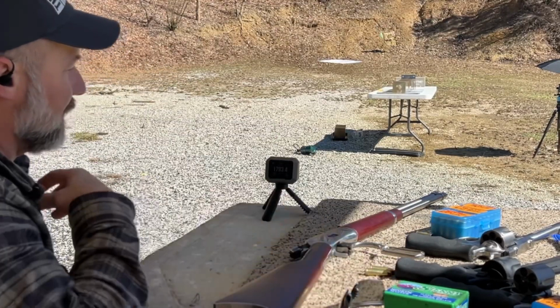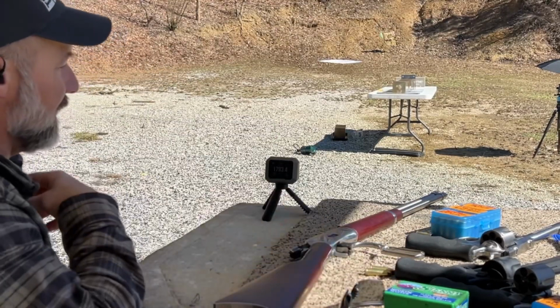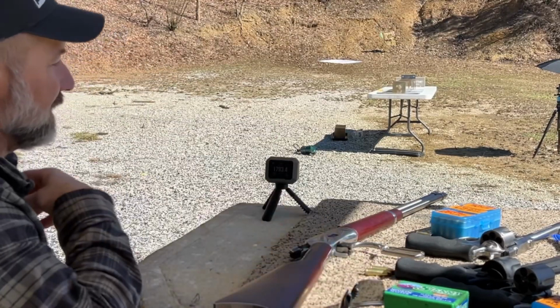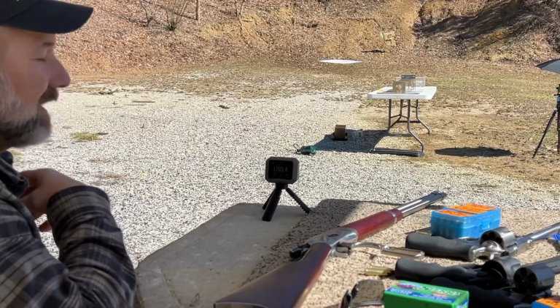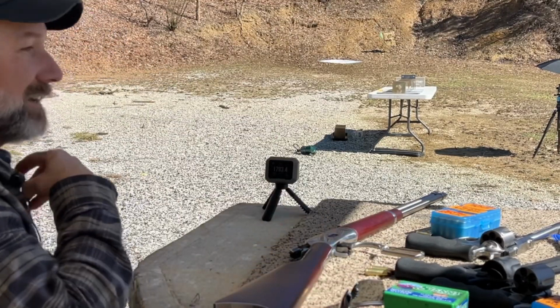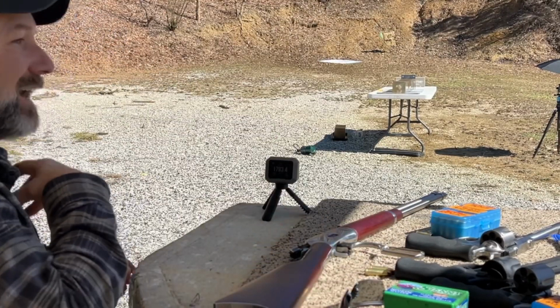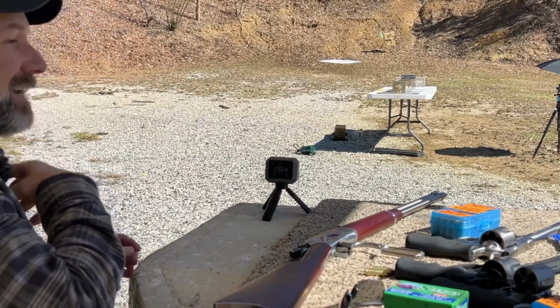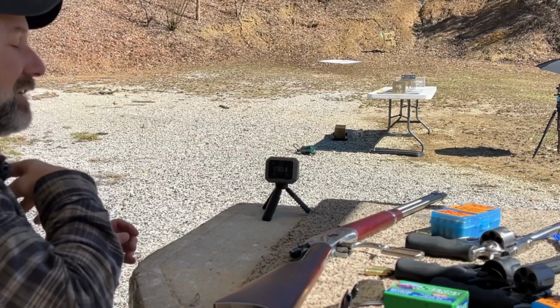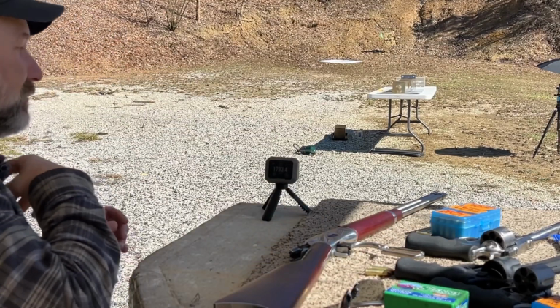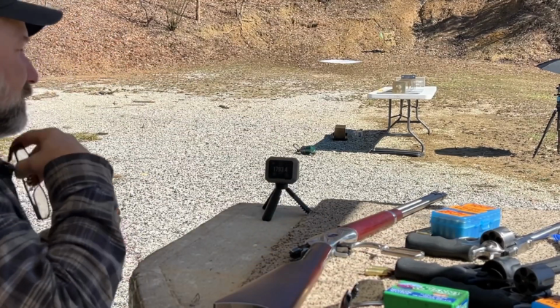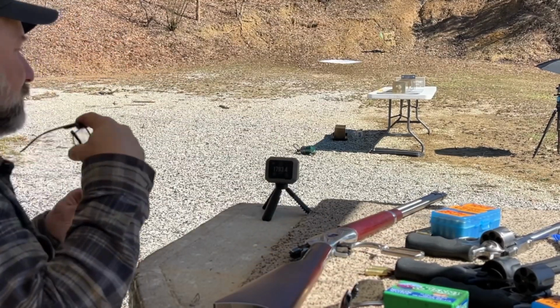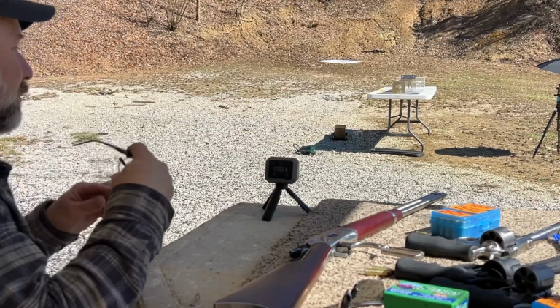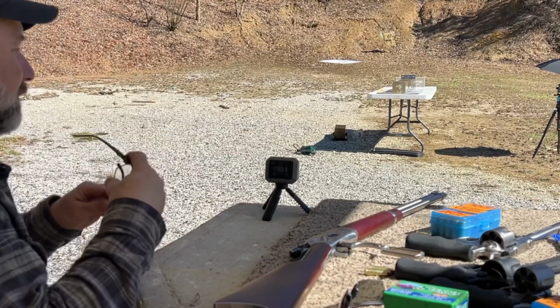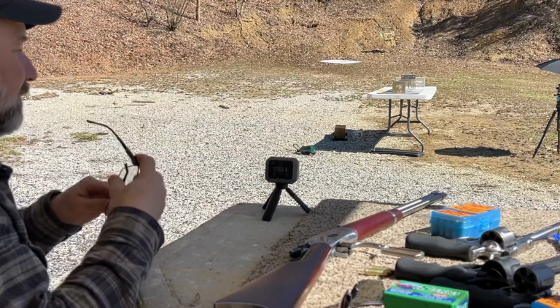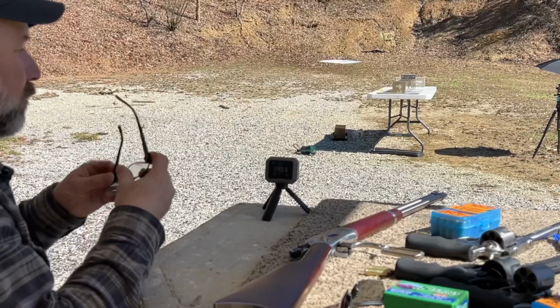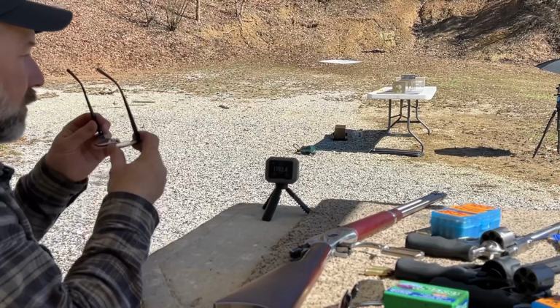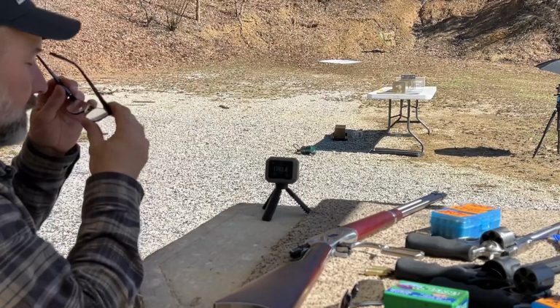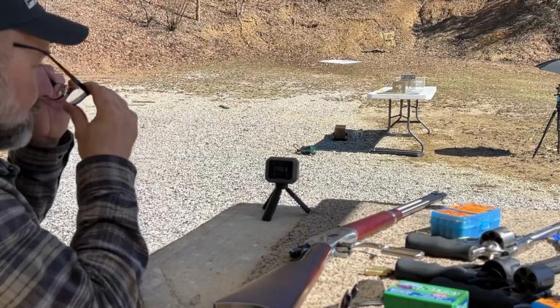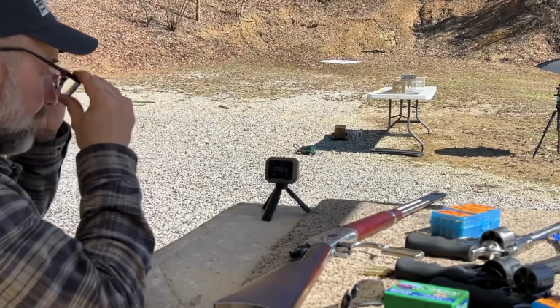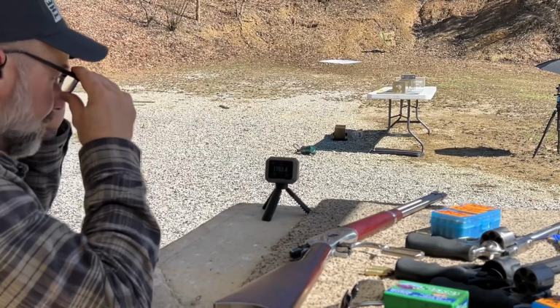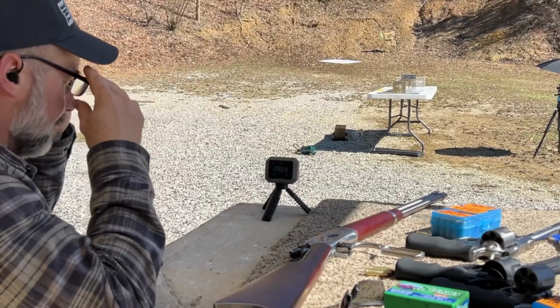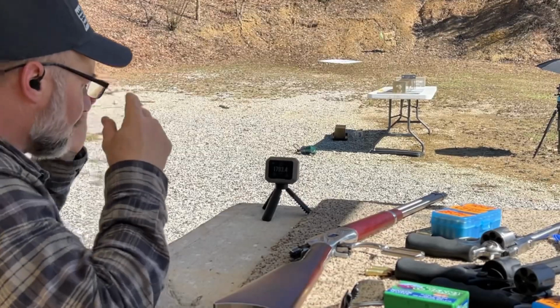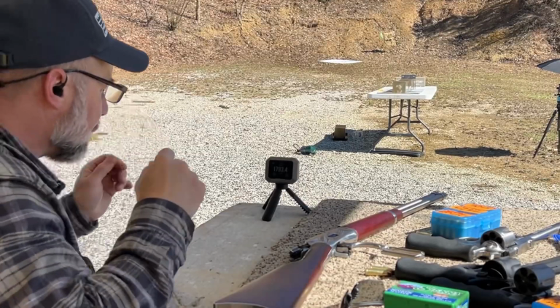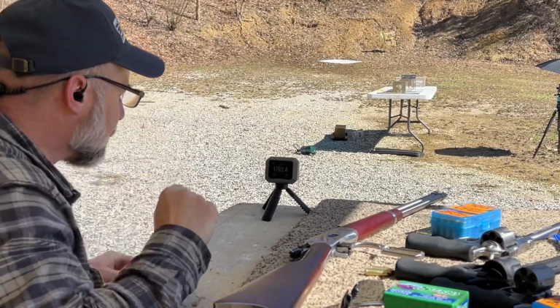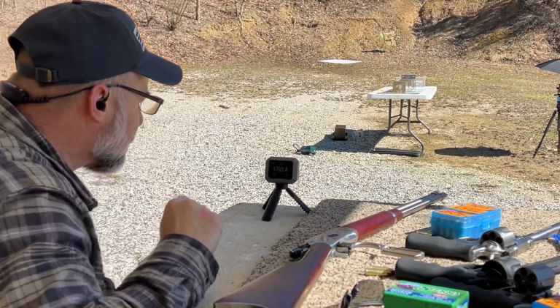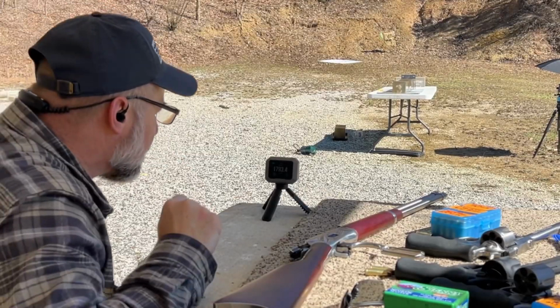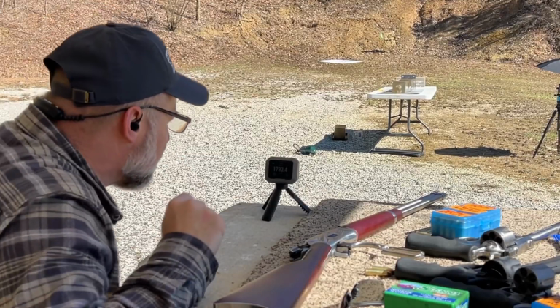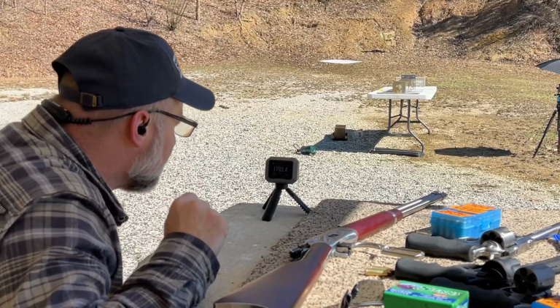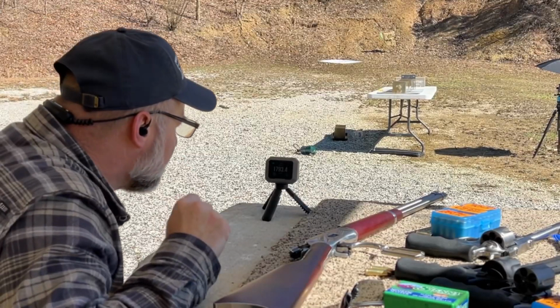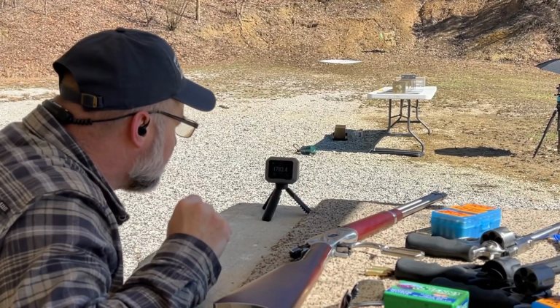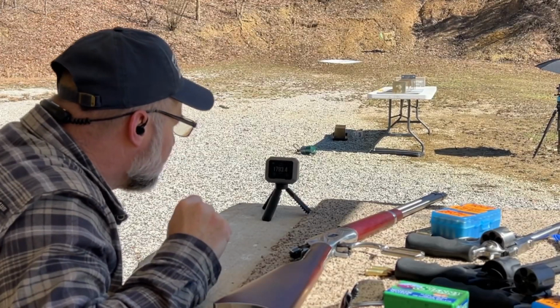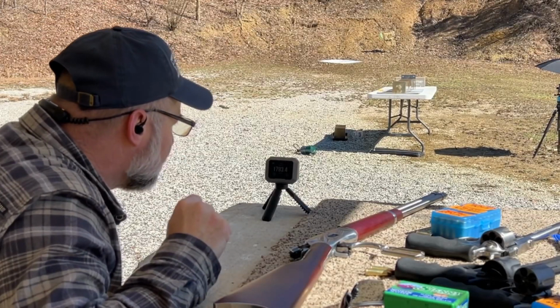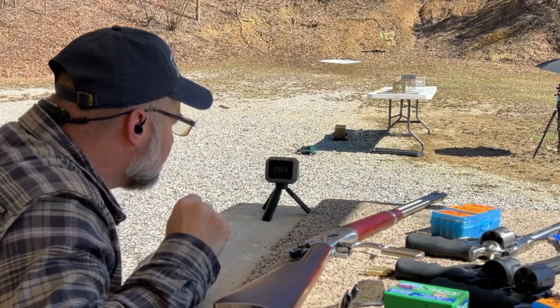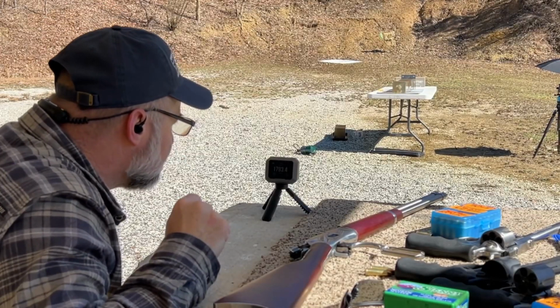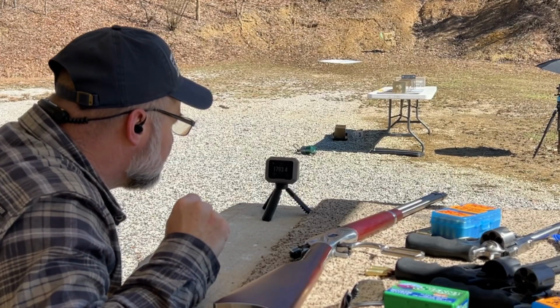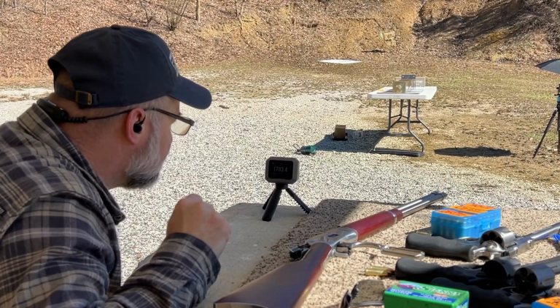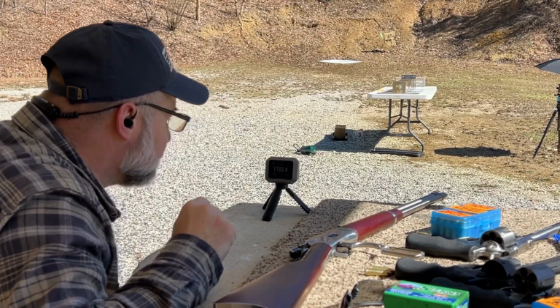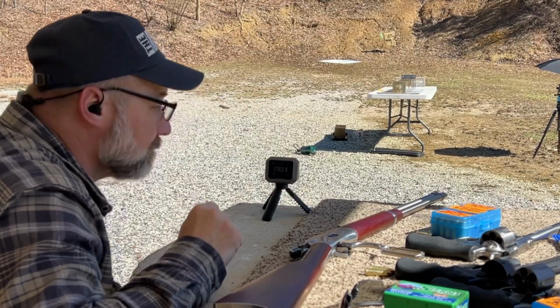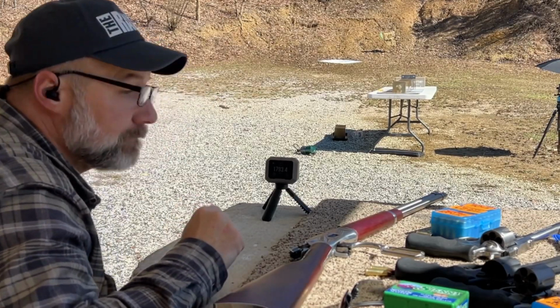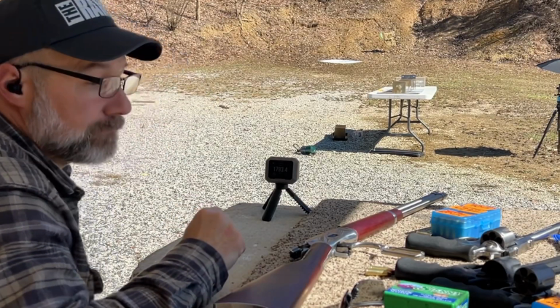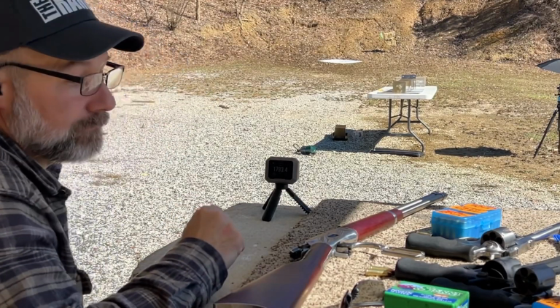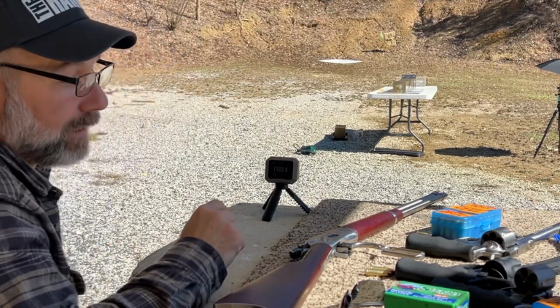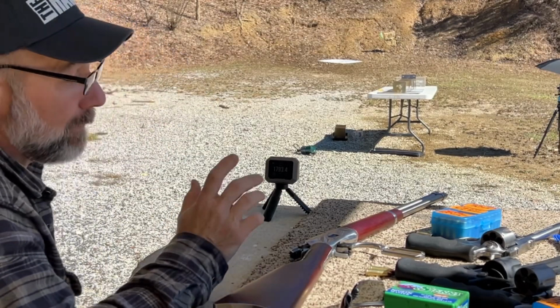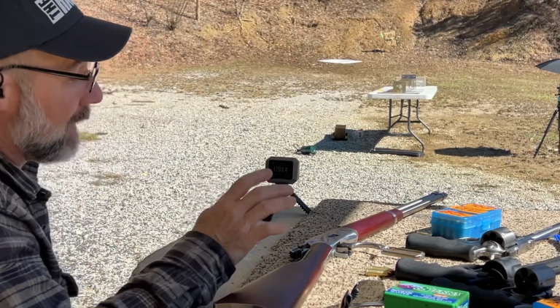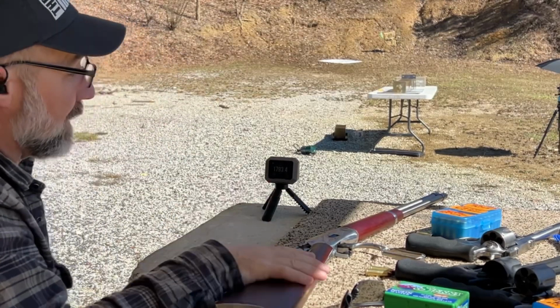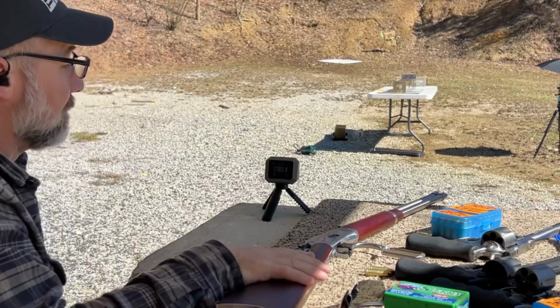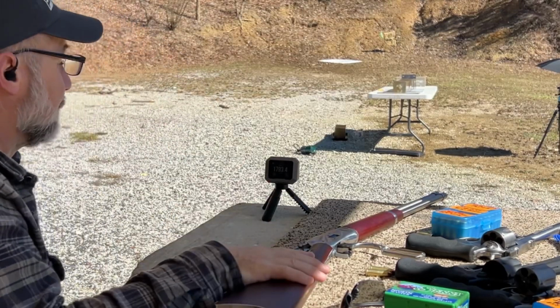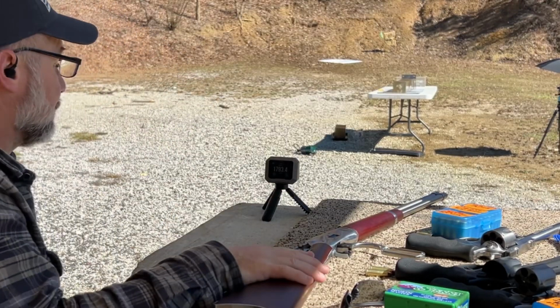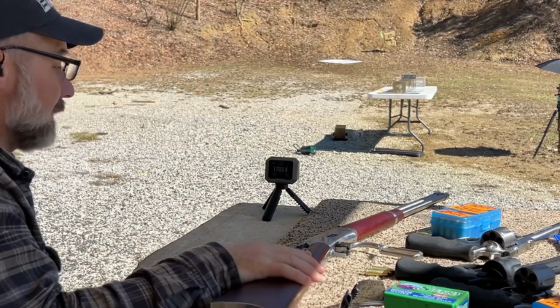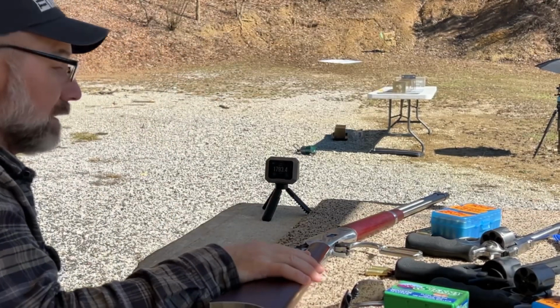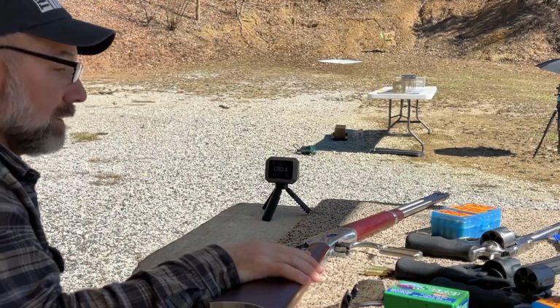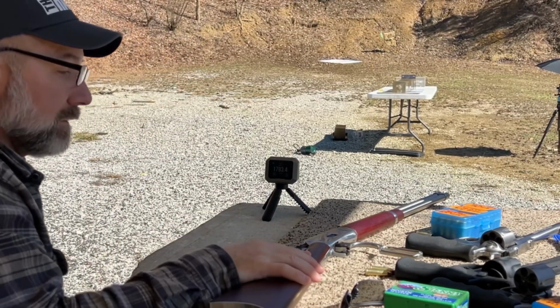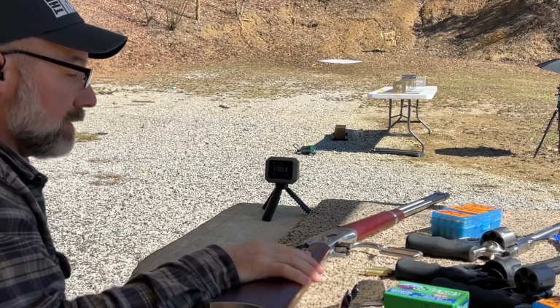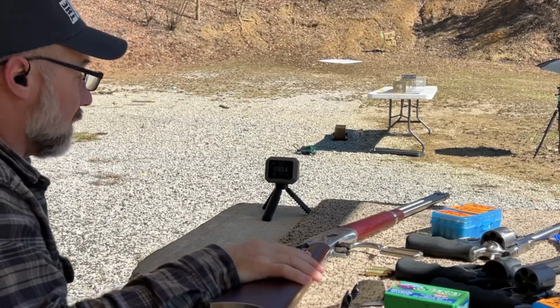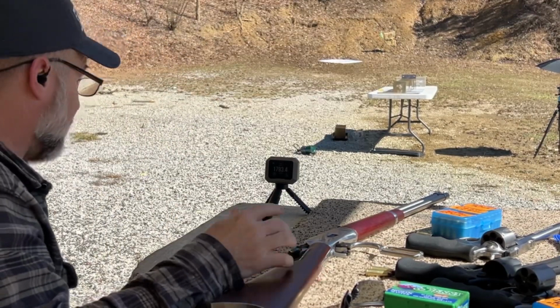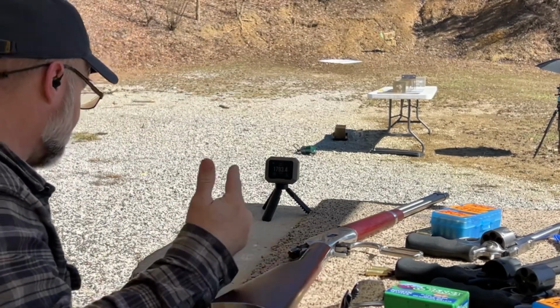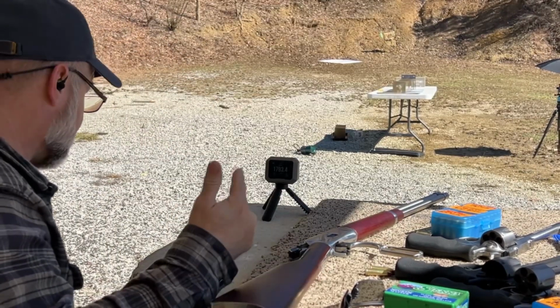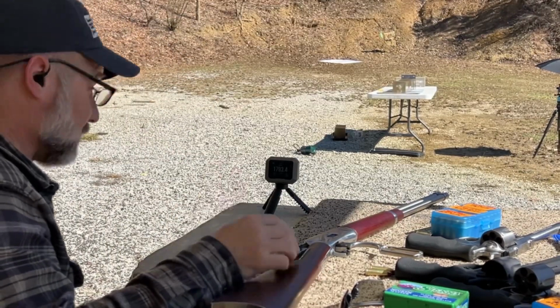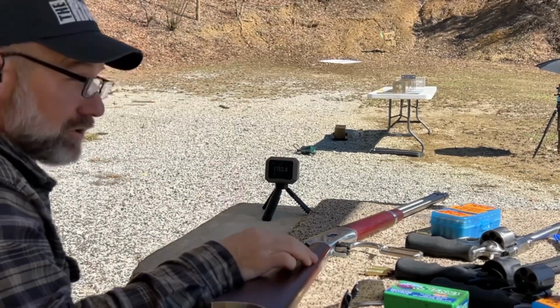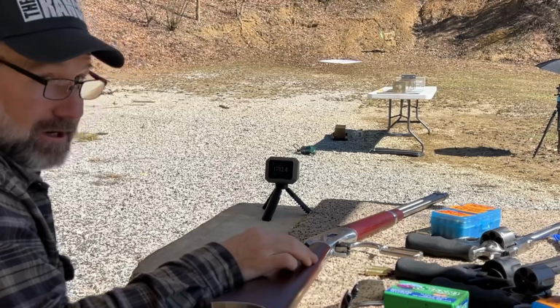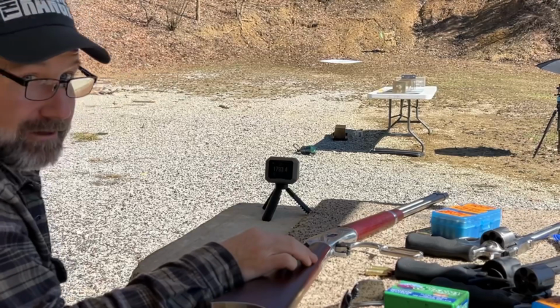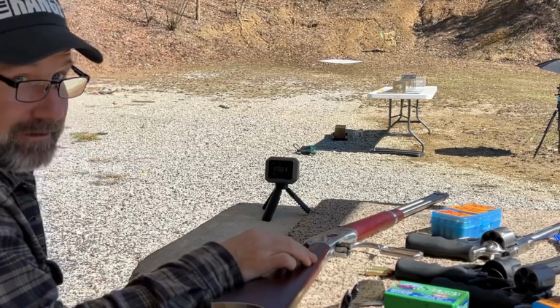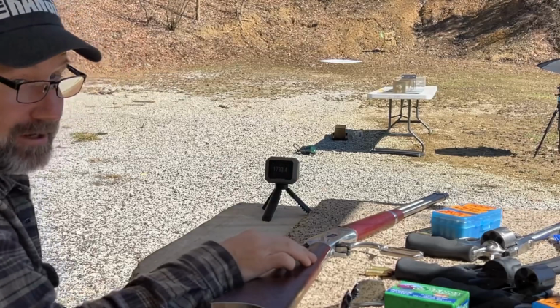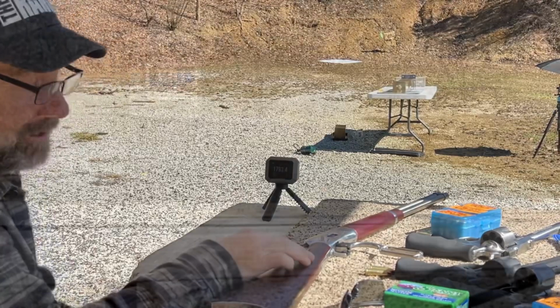Velocity: 1,793.4 feet per second. Not bad. Let's go check out the catch.